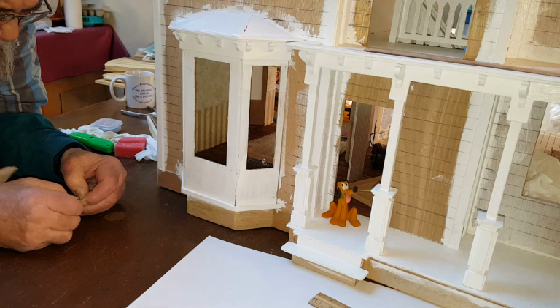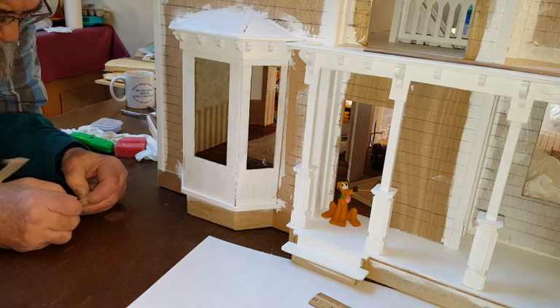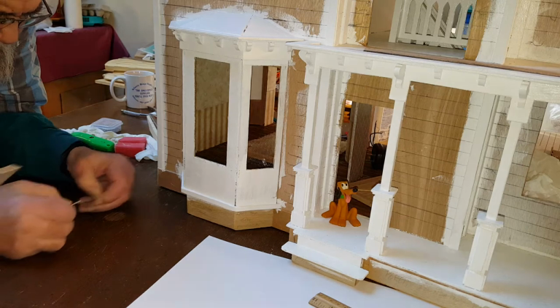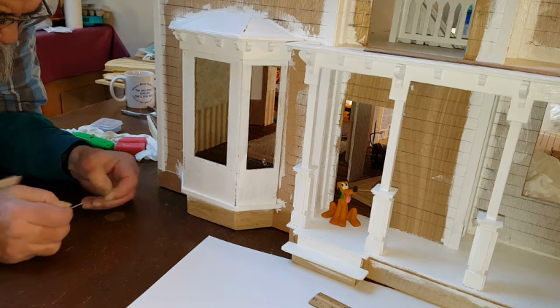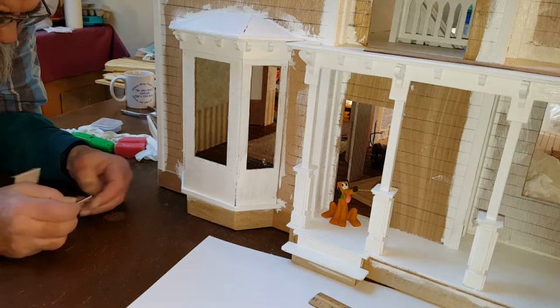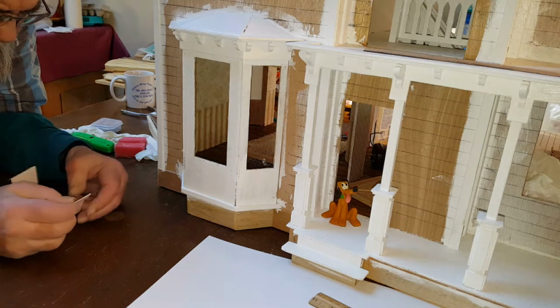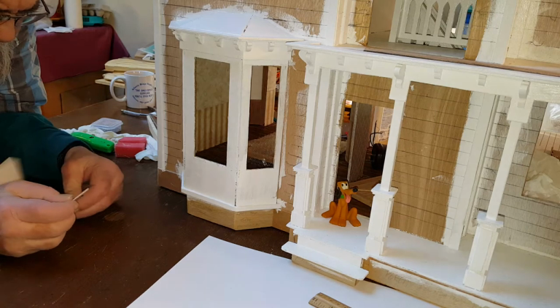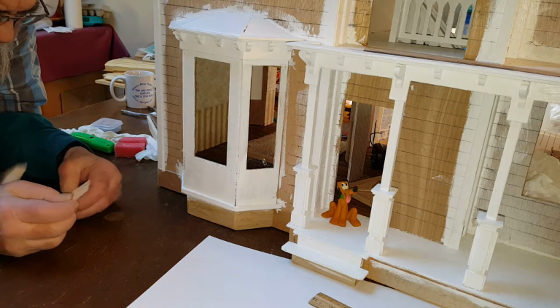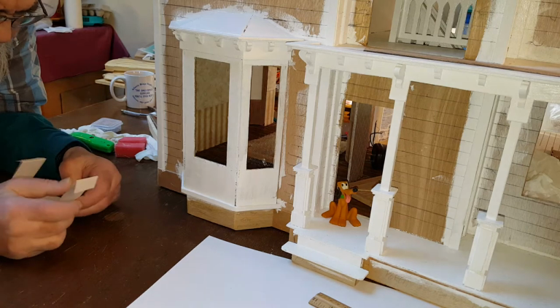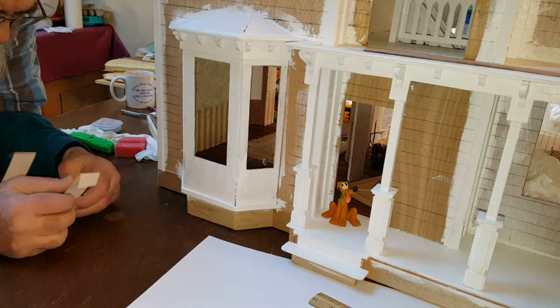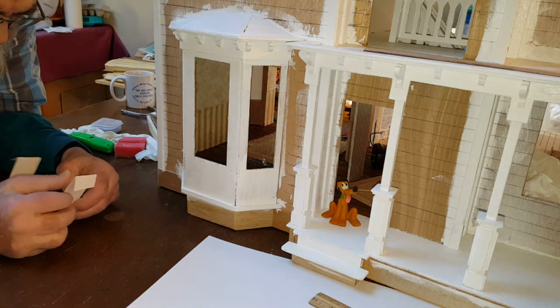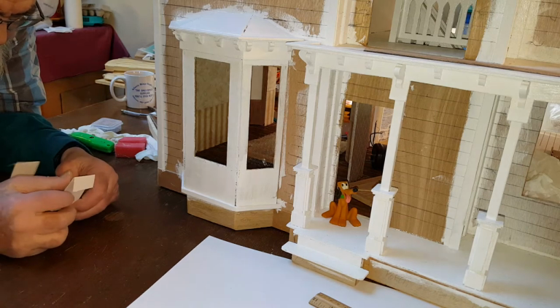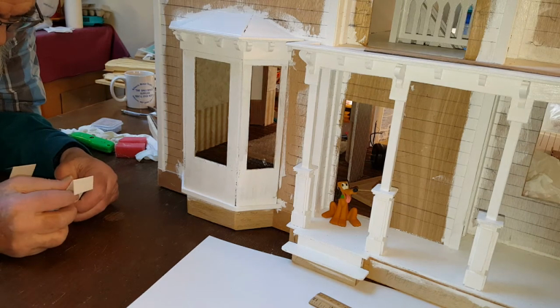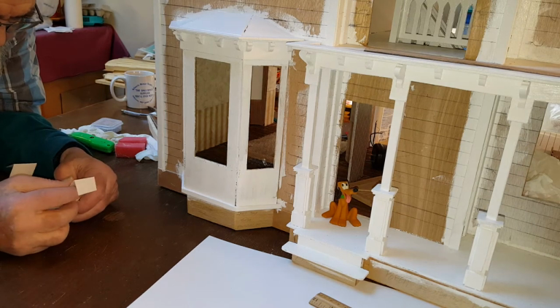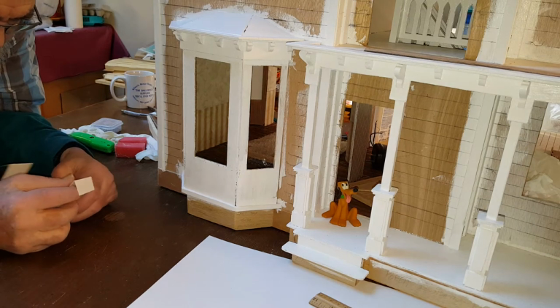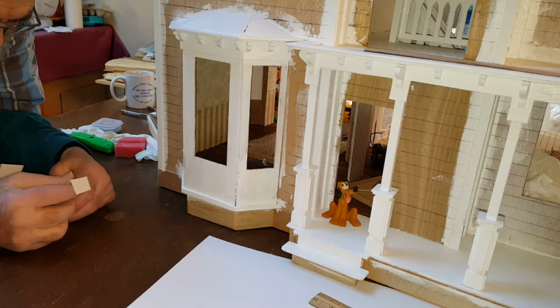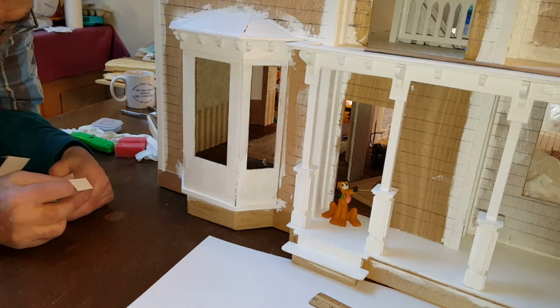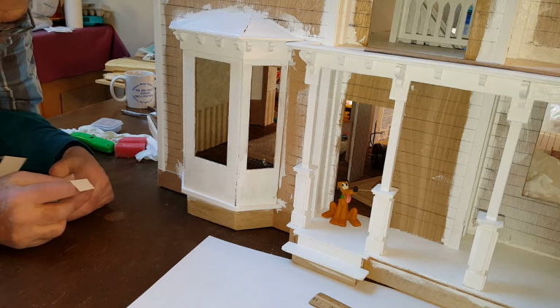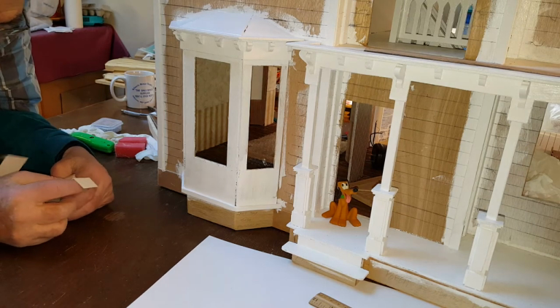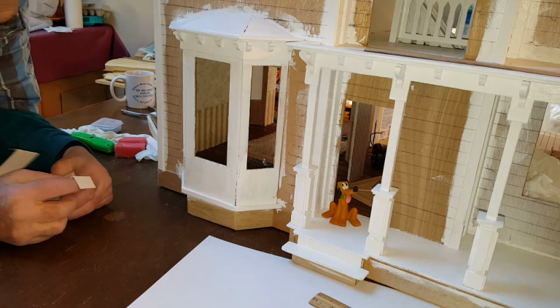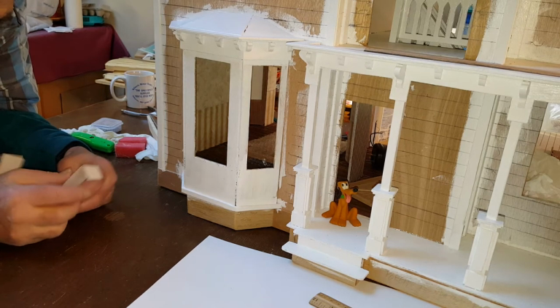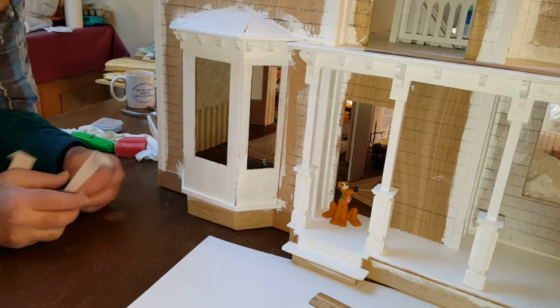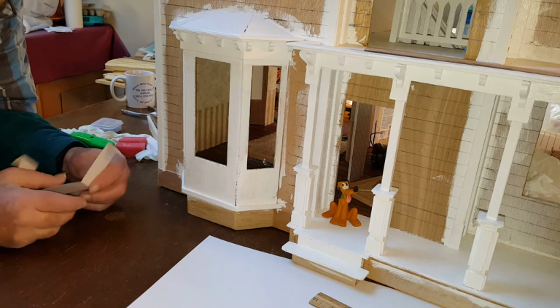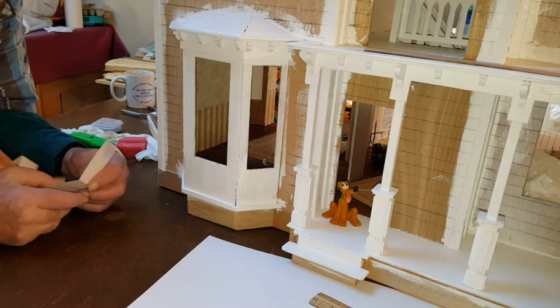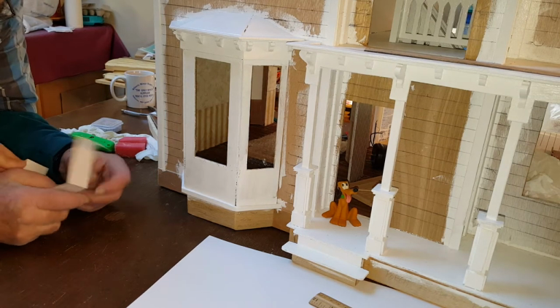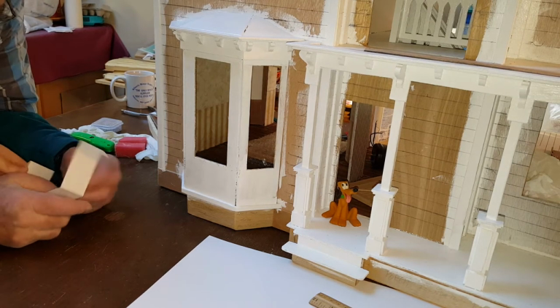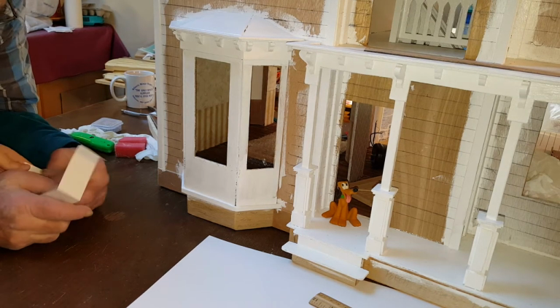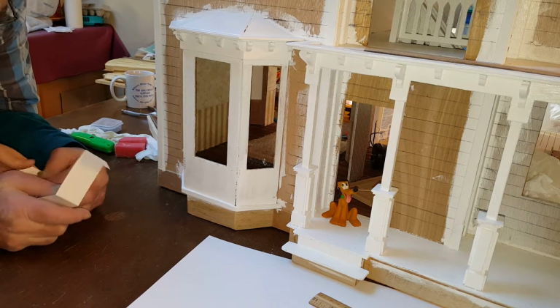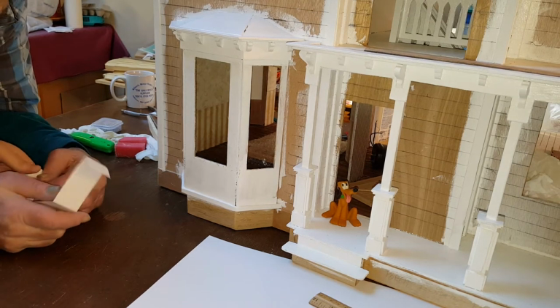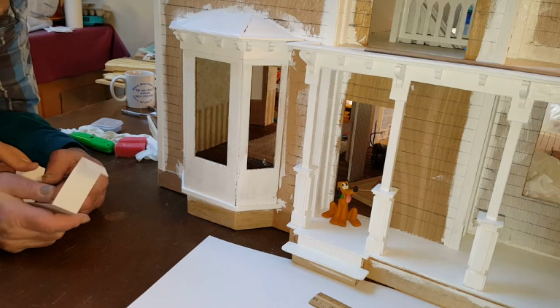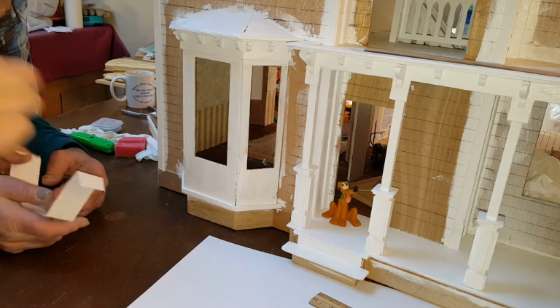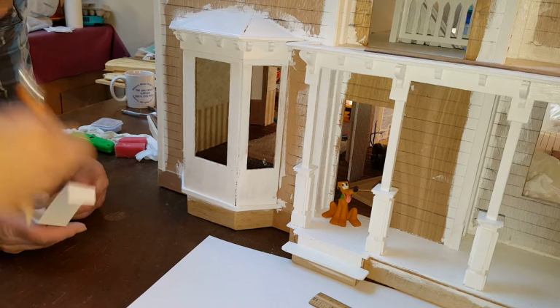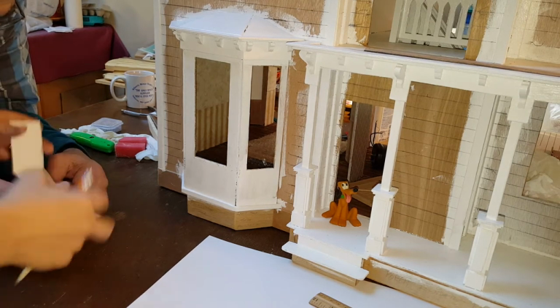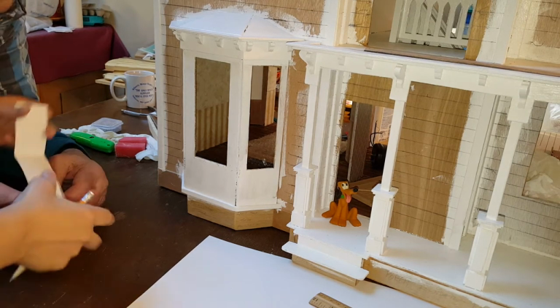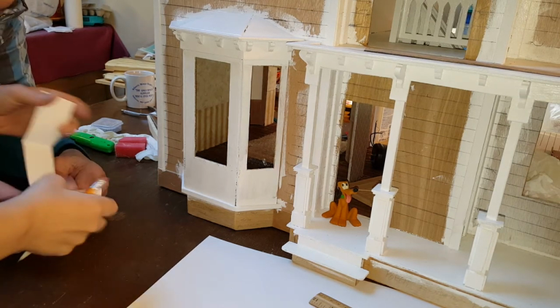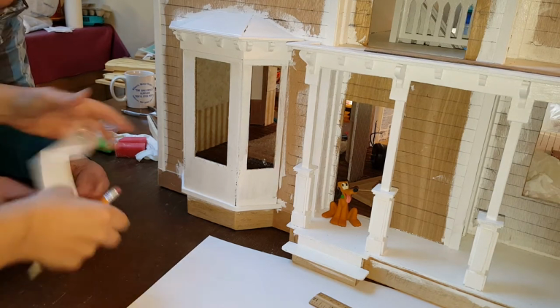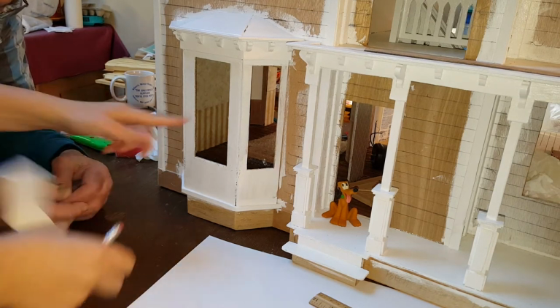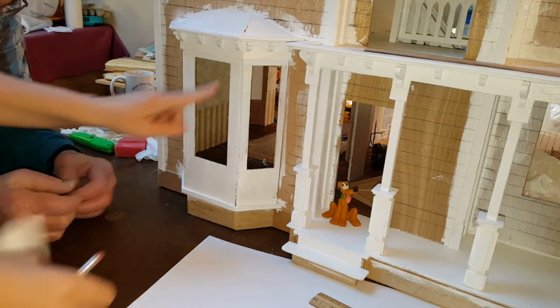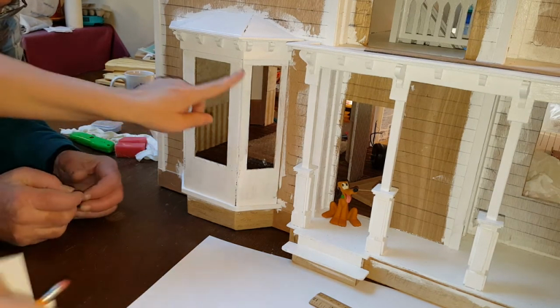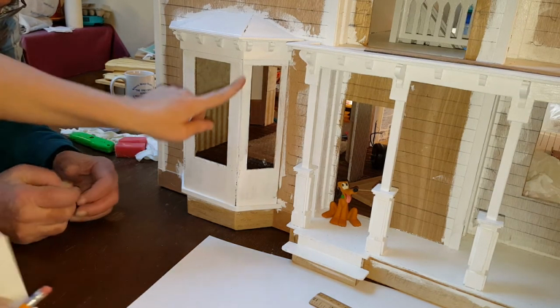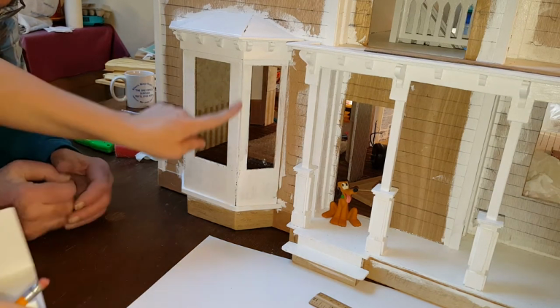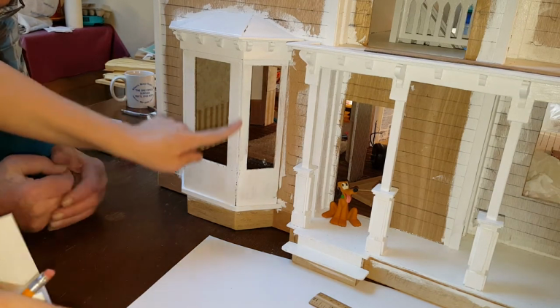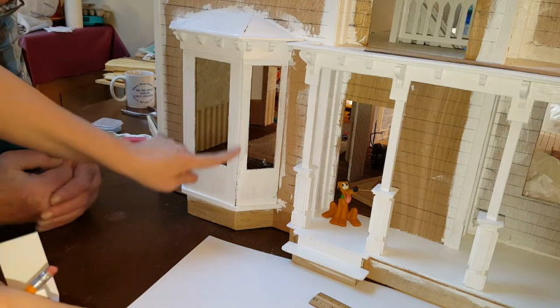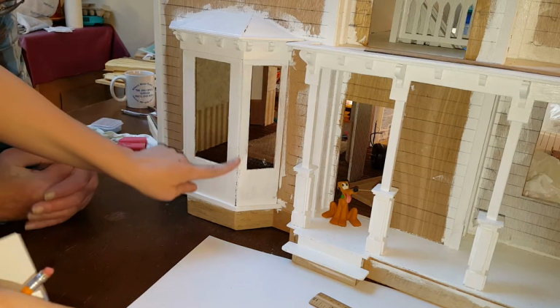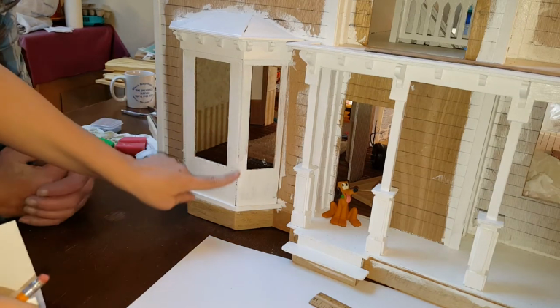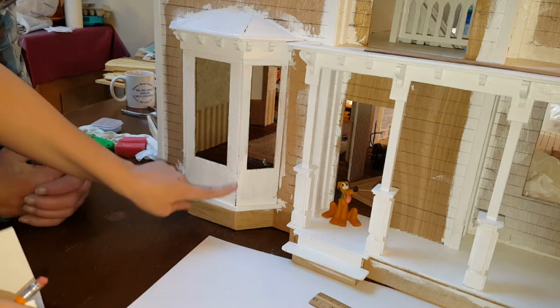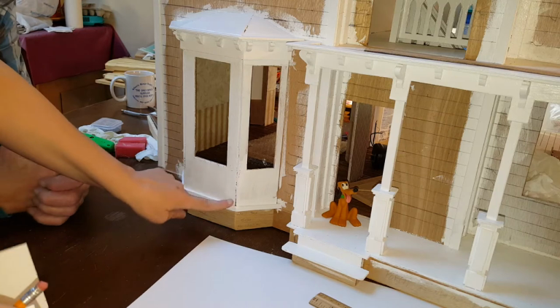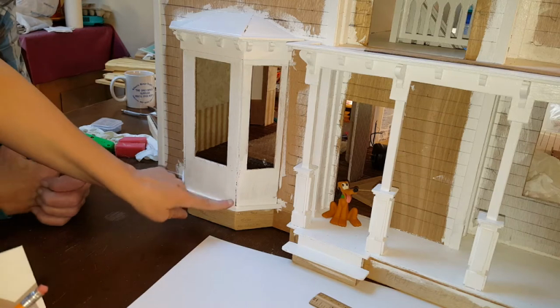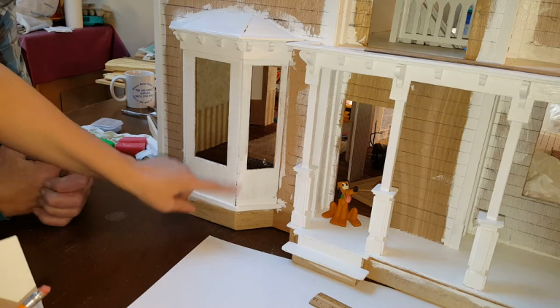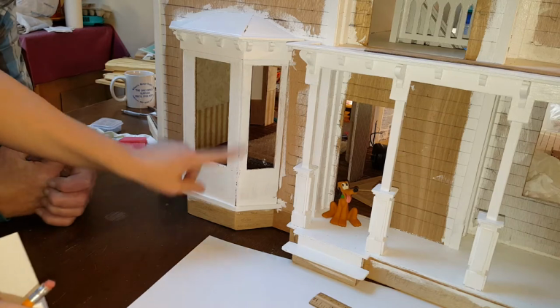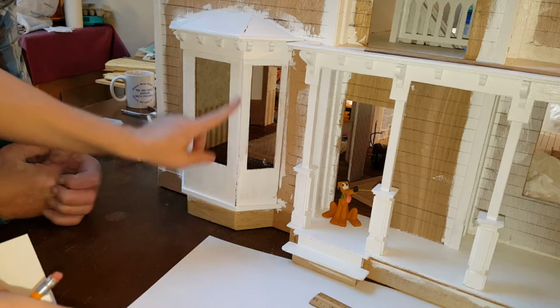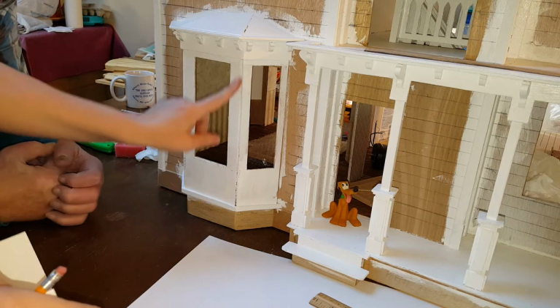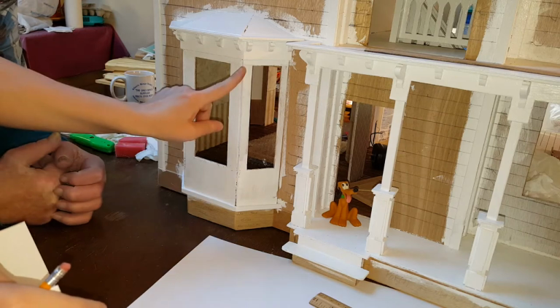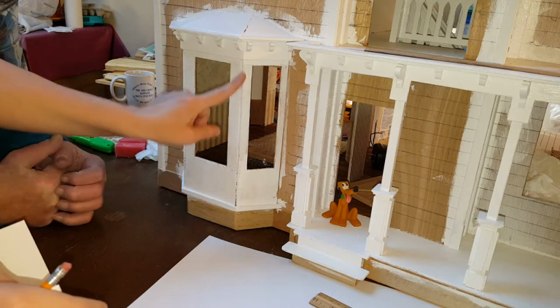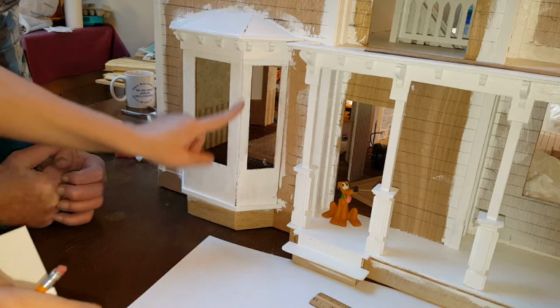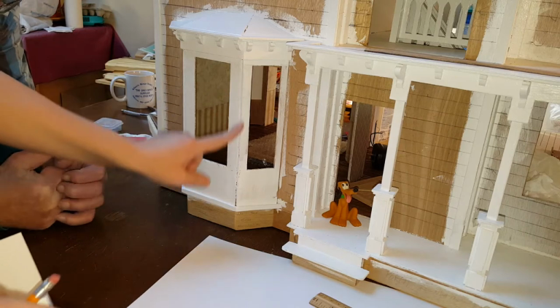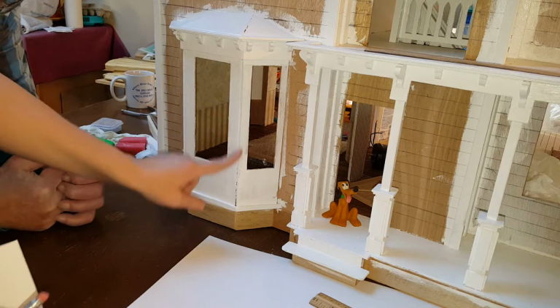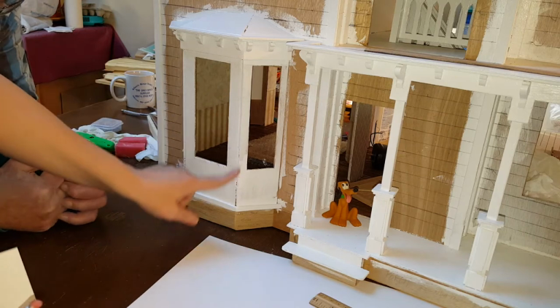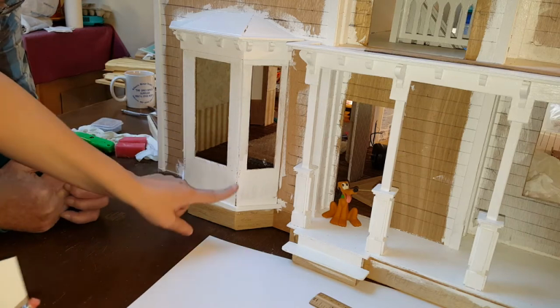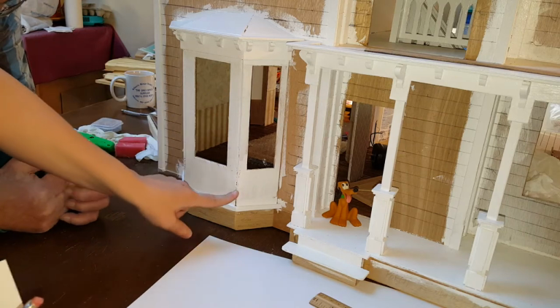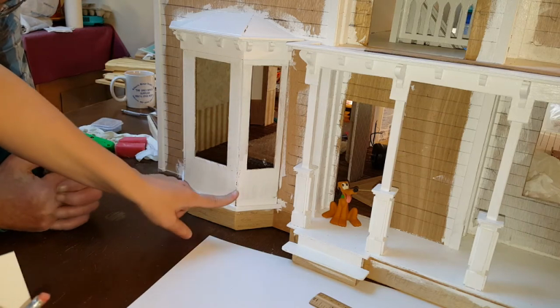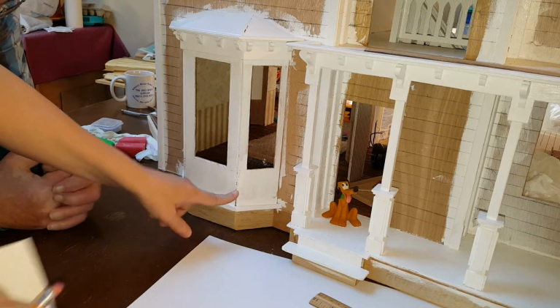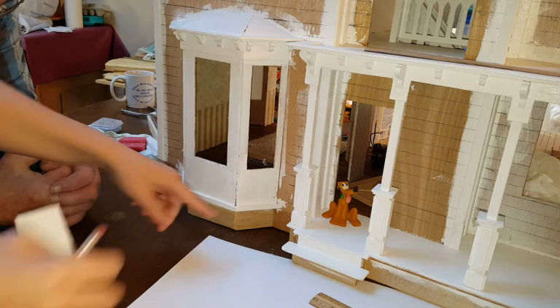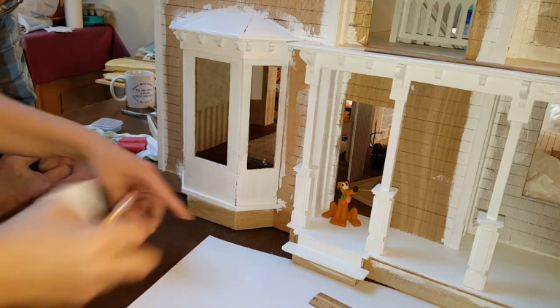Hey guys, welcome back. Today what we're going to do is show you how to cover up the flaws that are in the dollhouse when the wood meets.